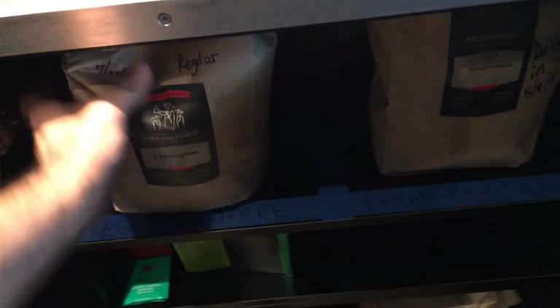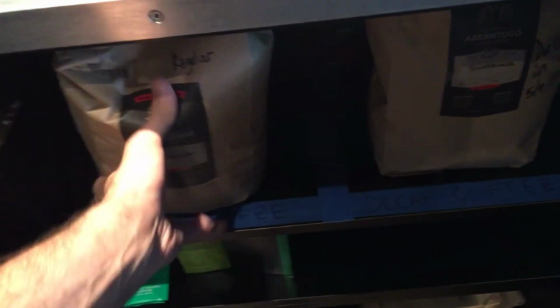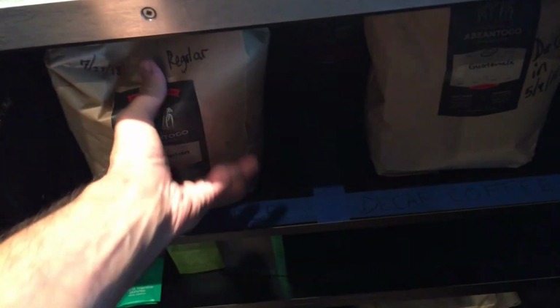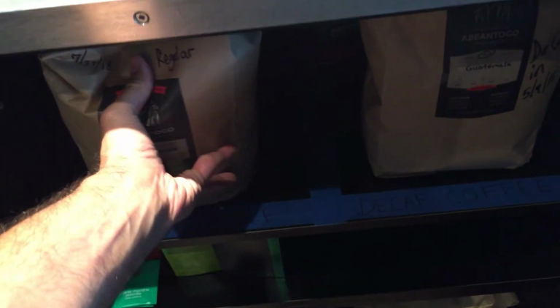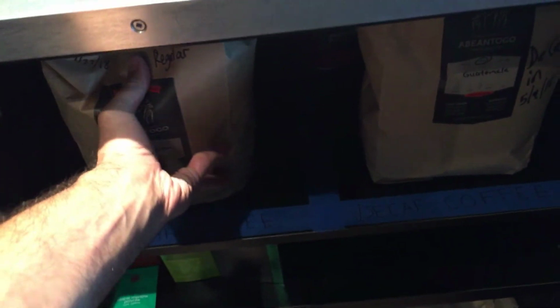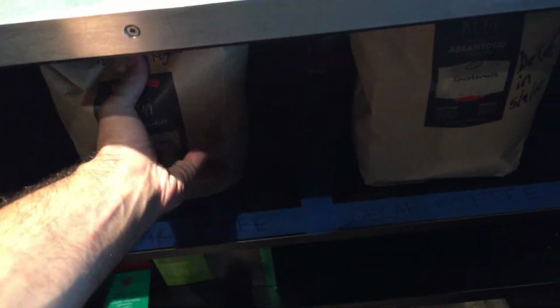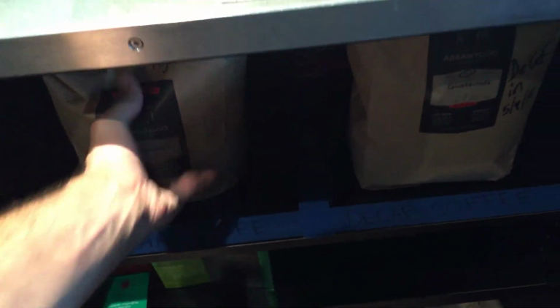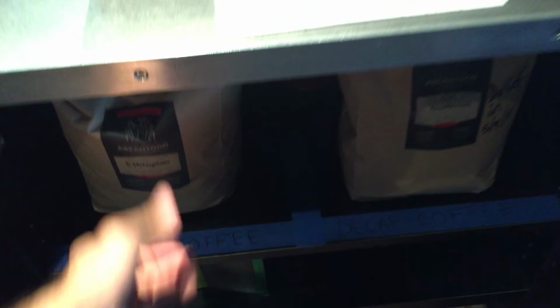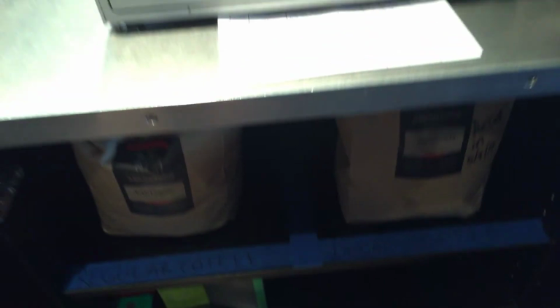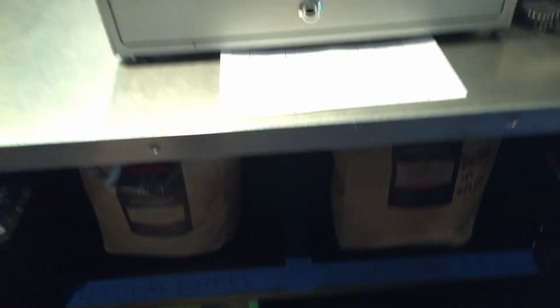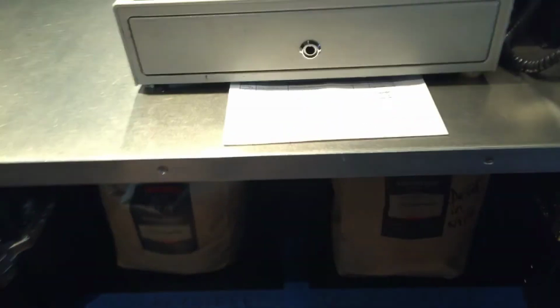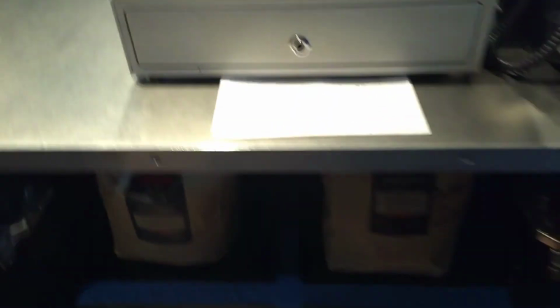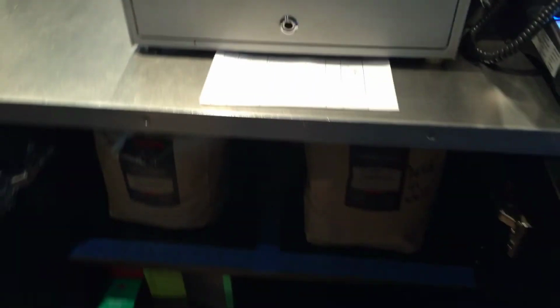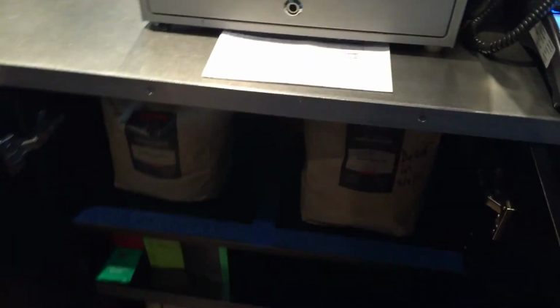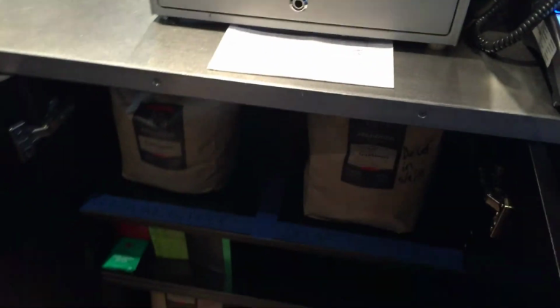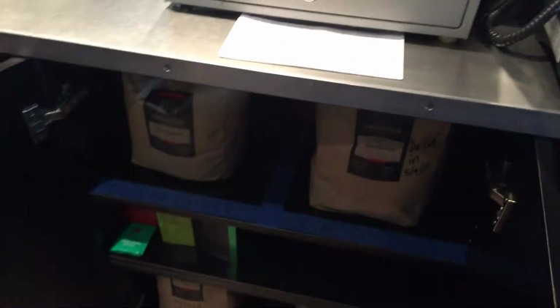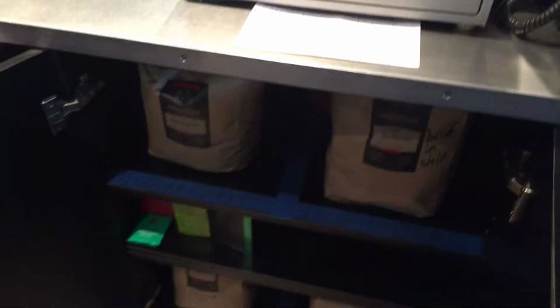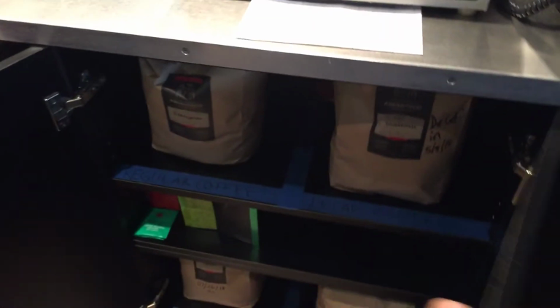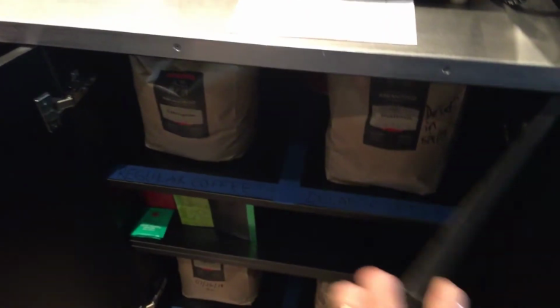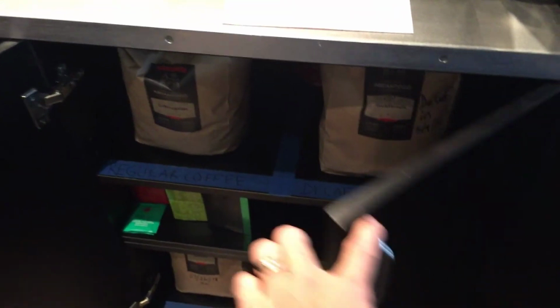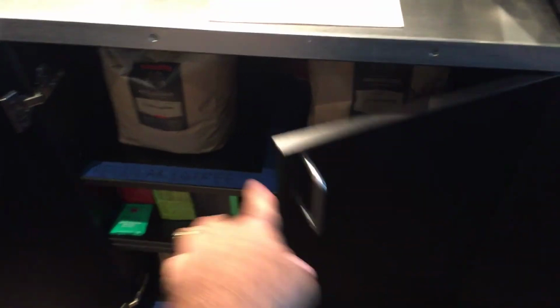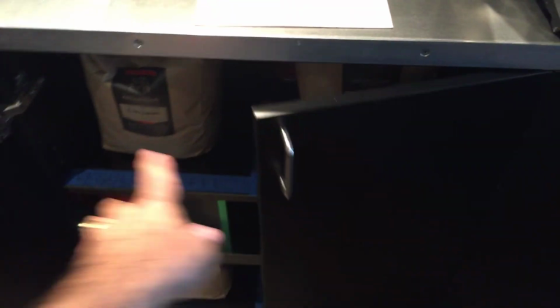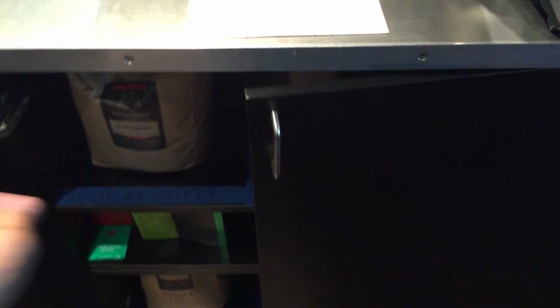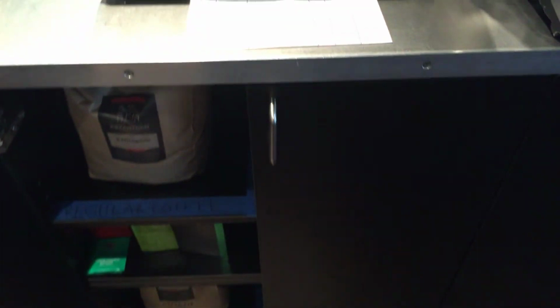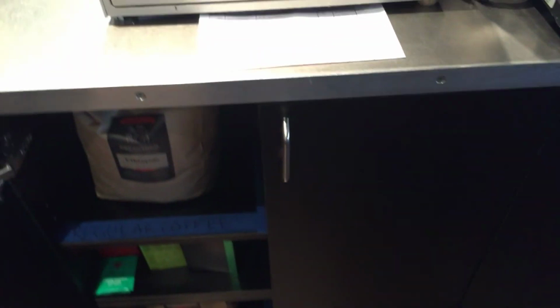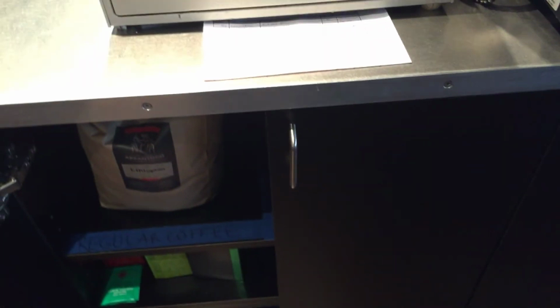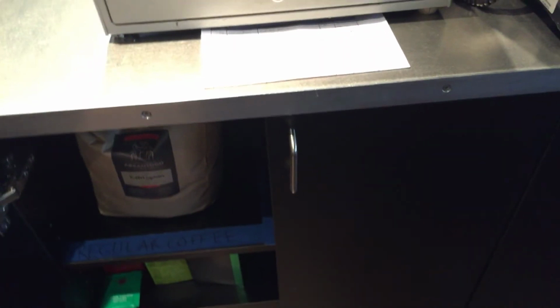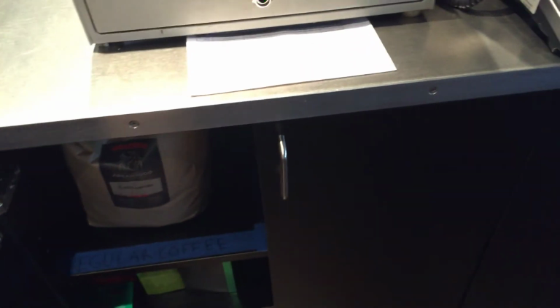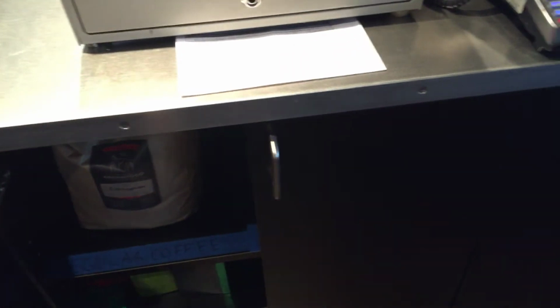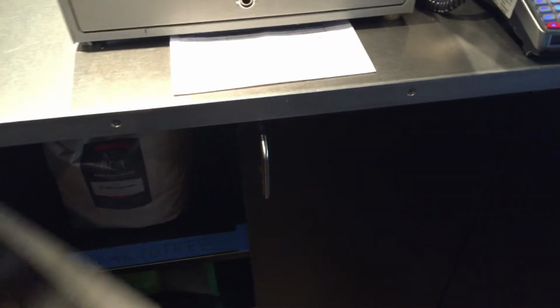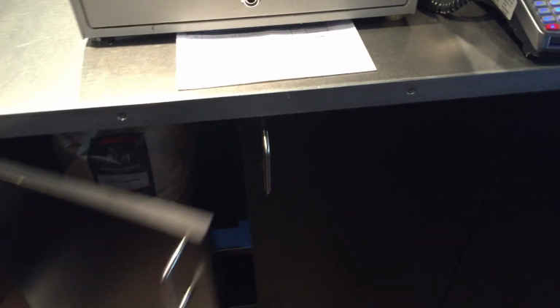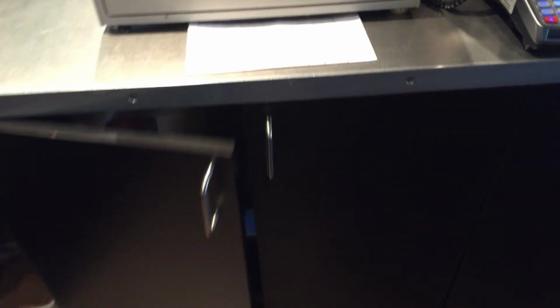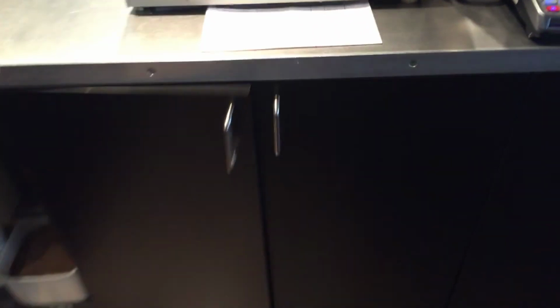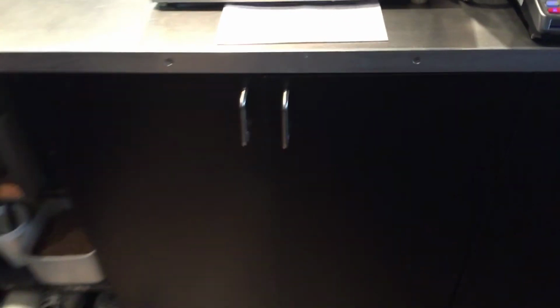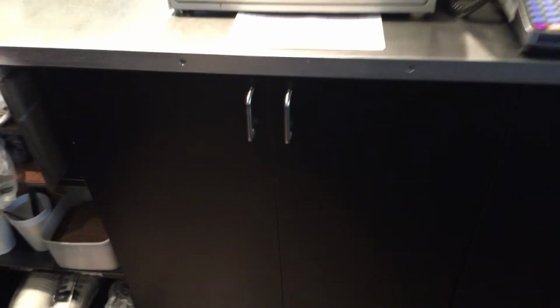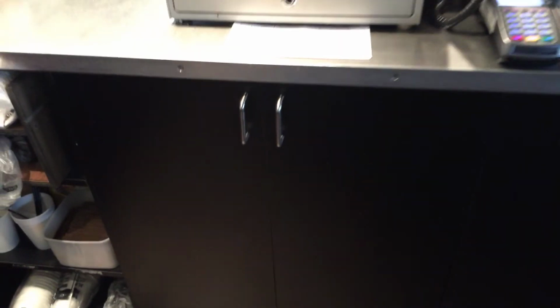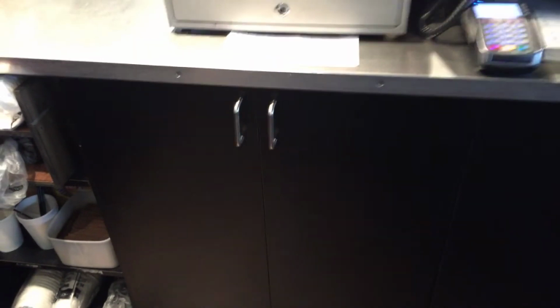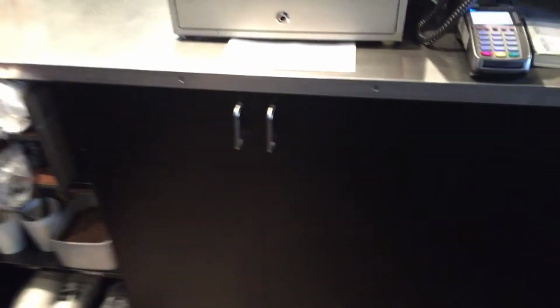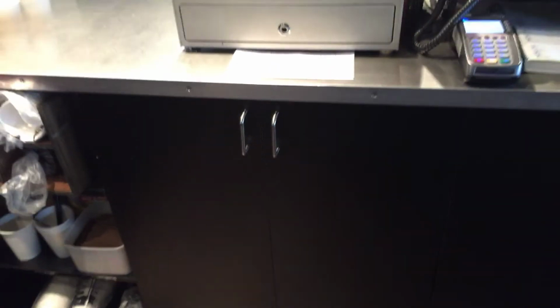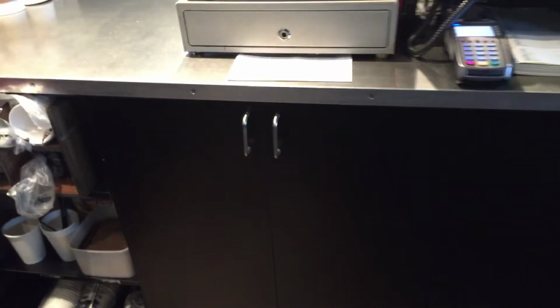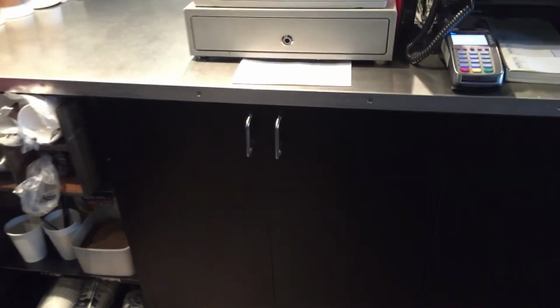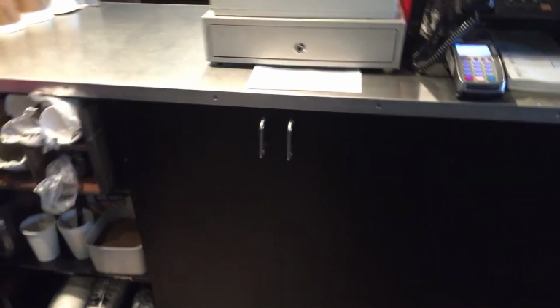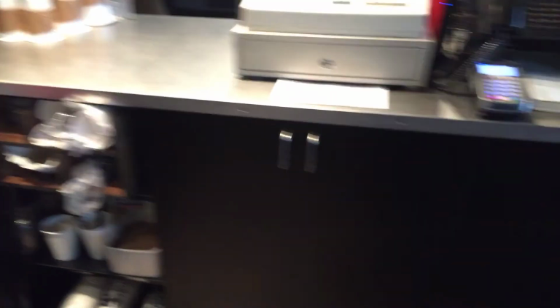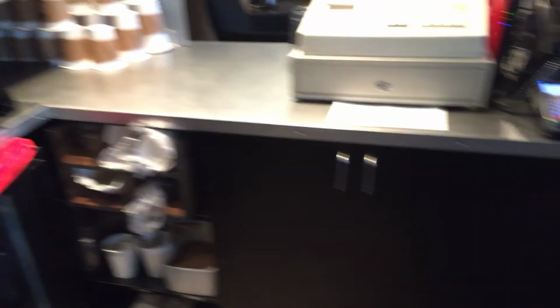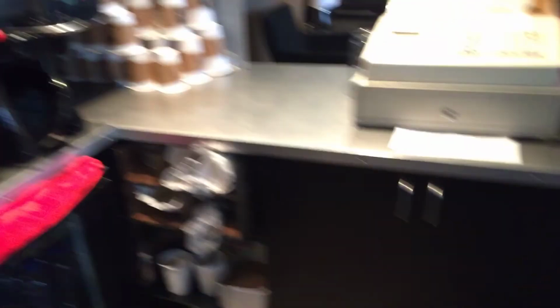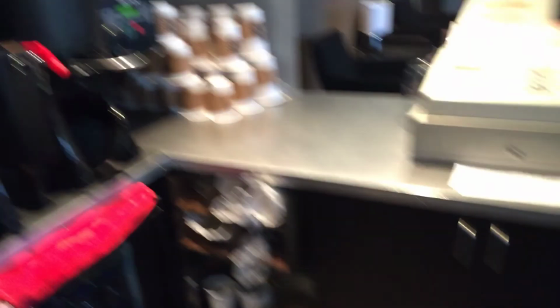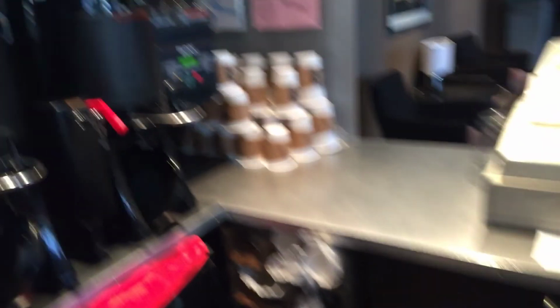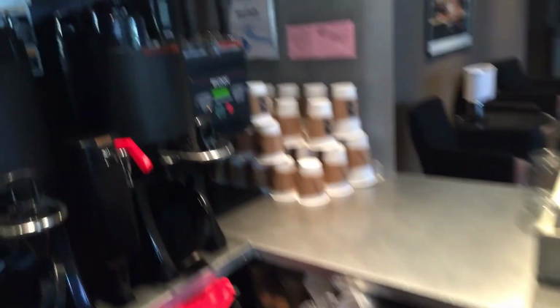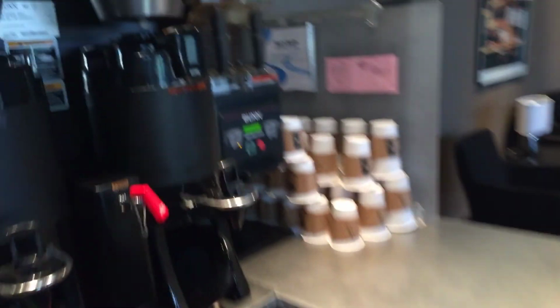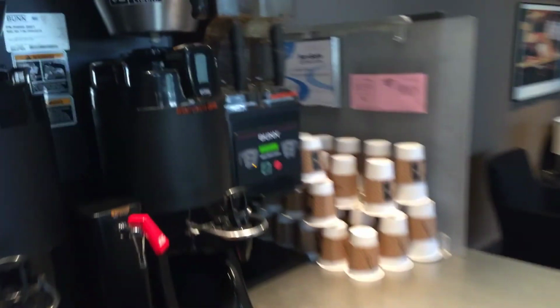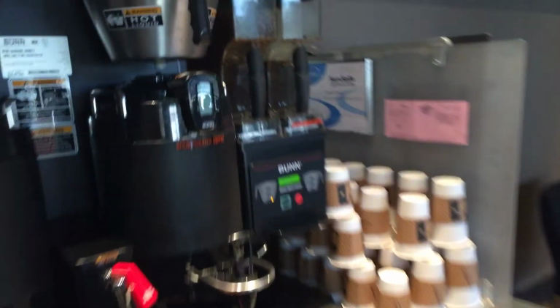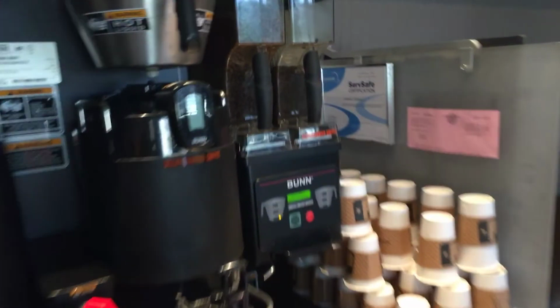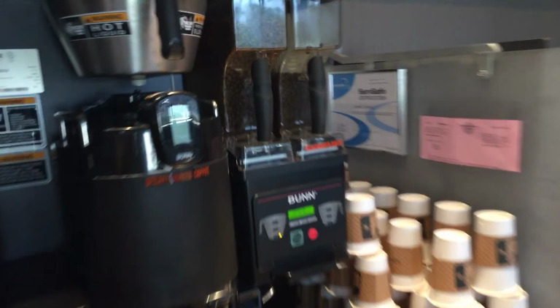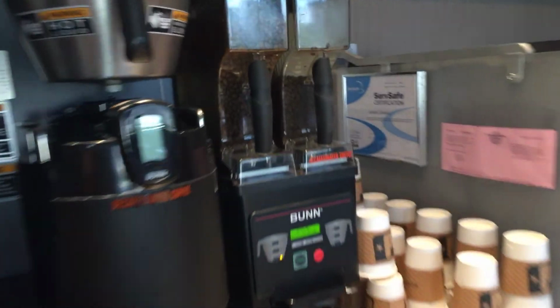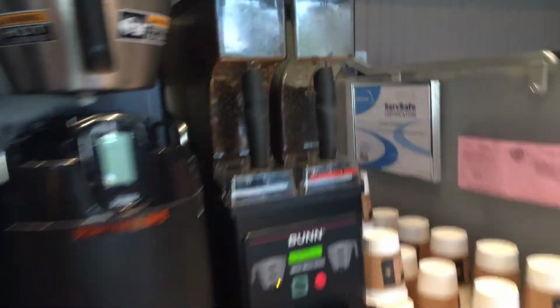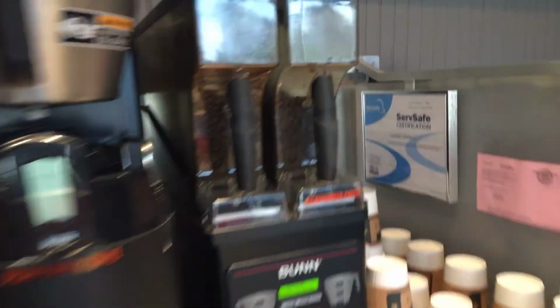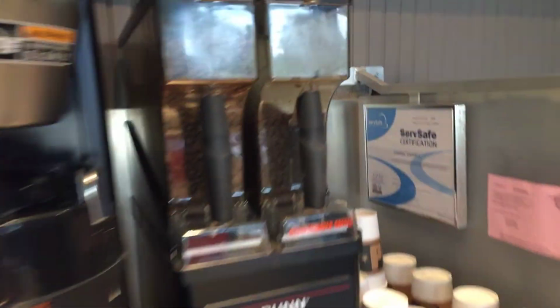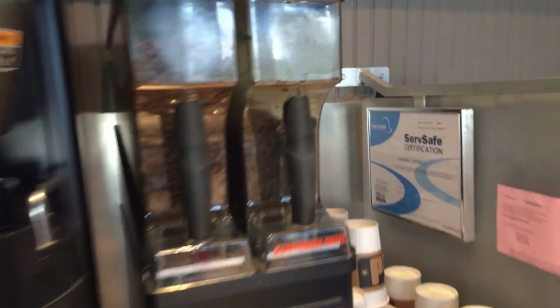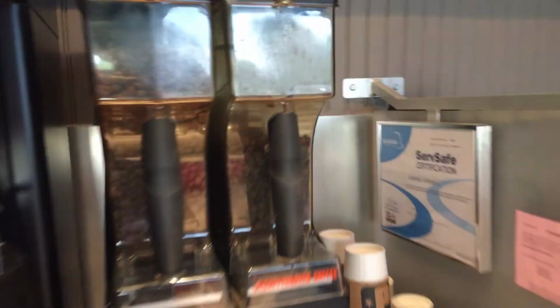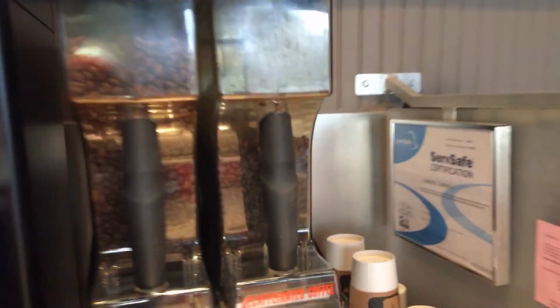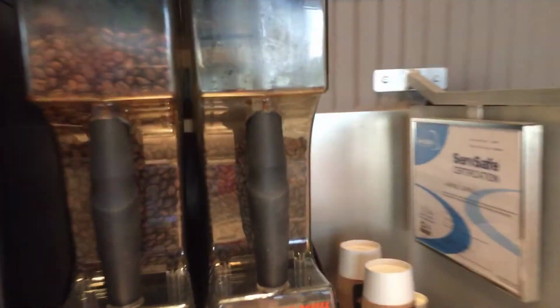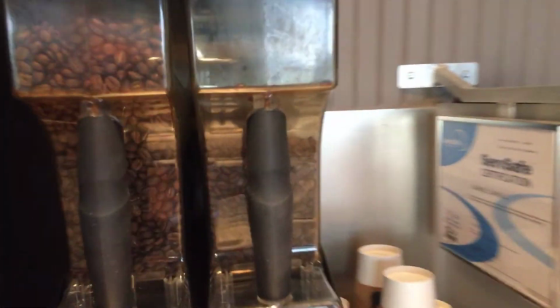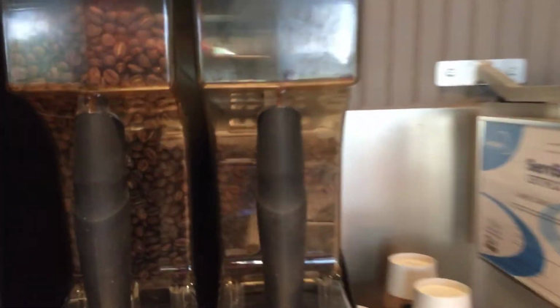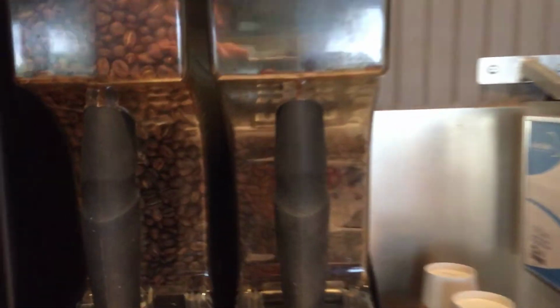So we're just going to put that there and shut the cupboard. And that is how you inventory coffee beans.